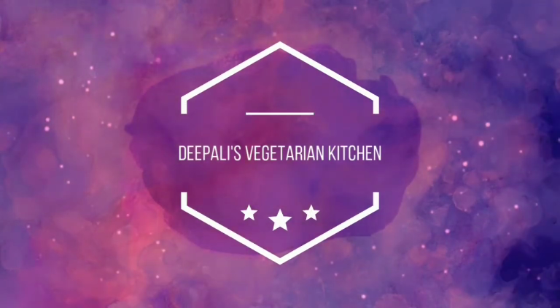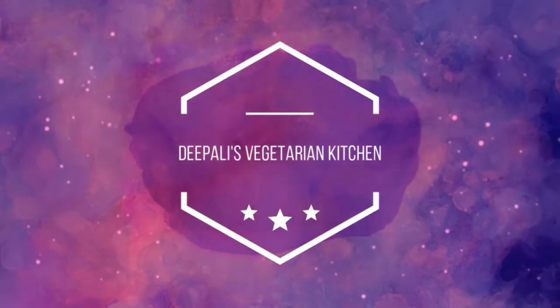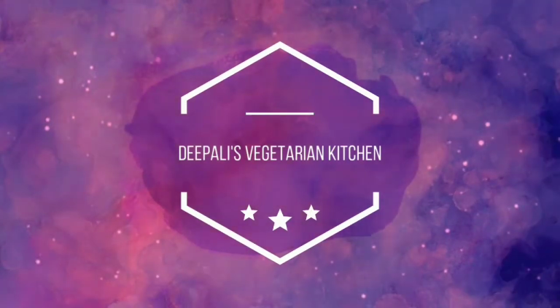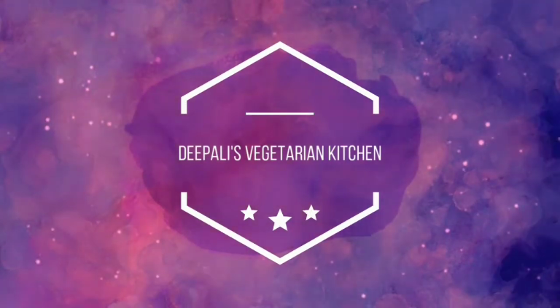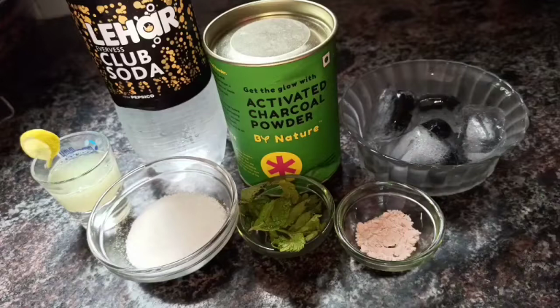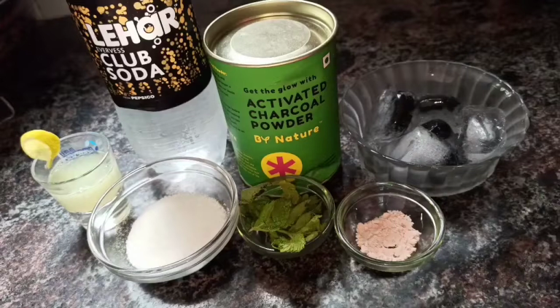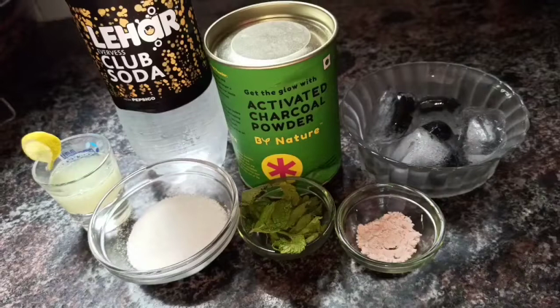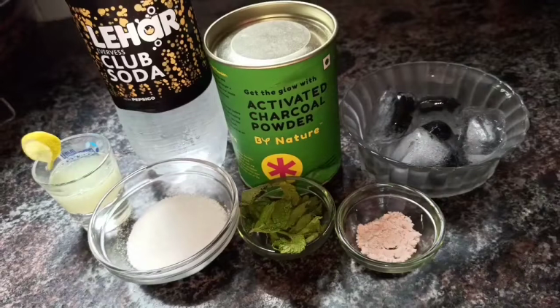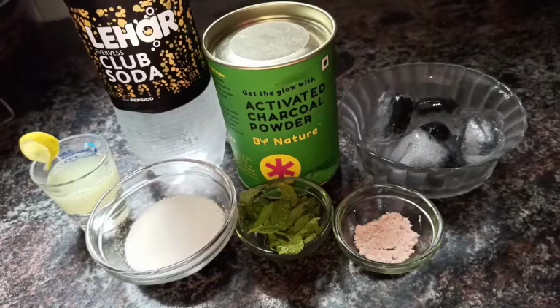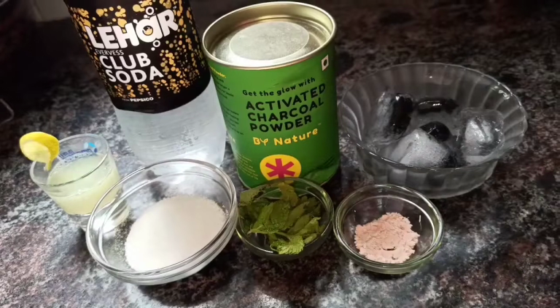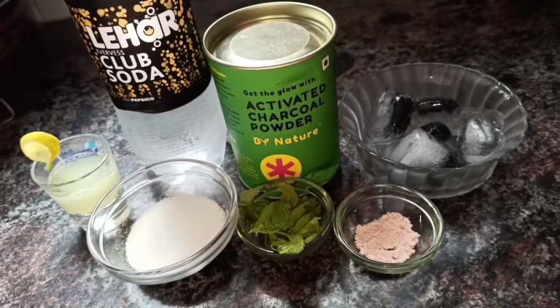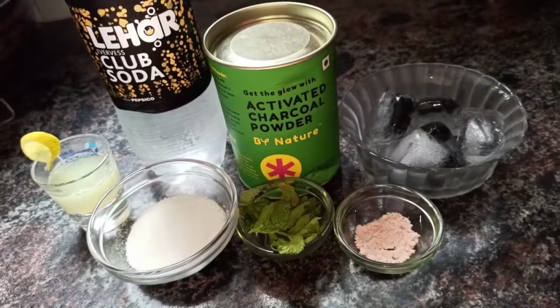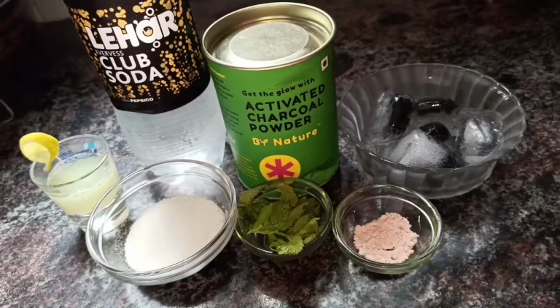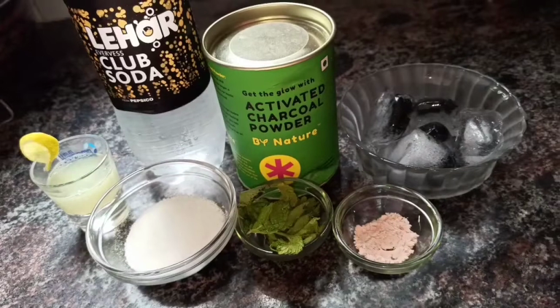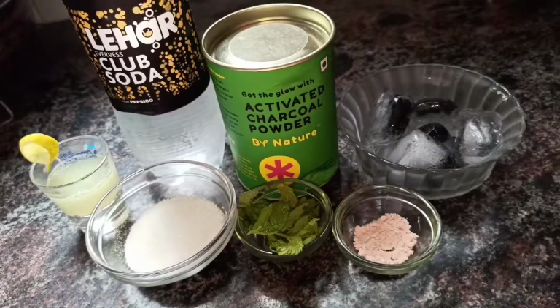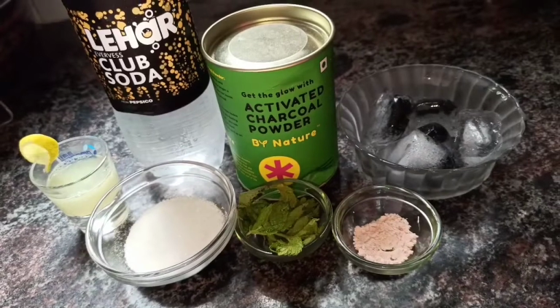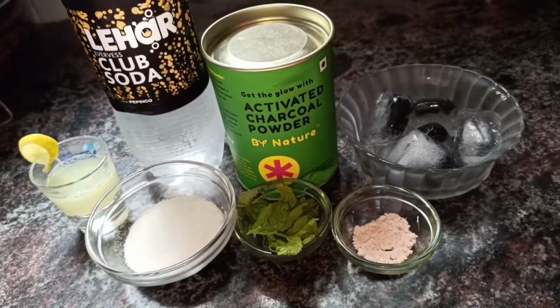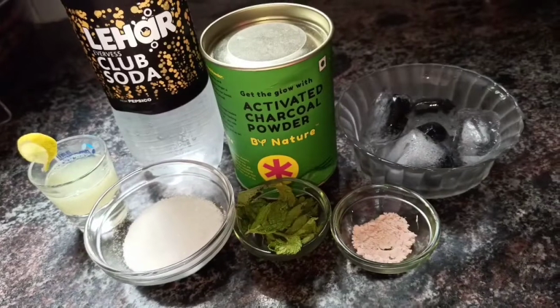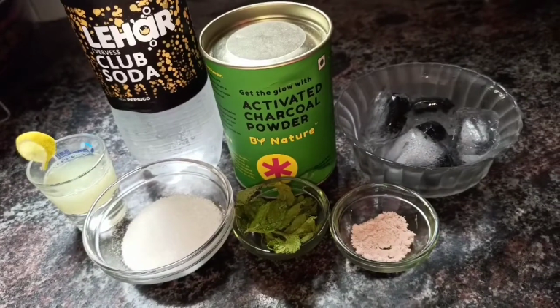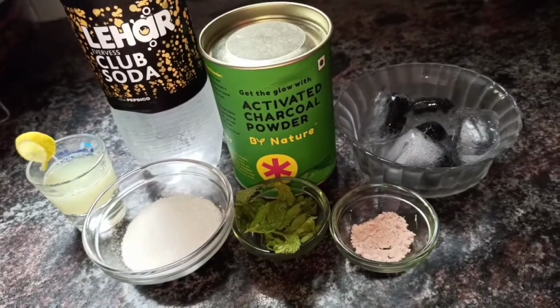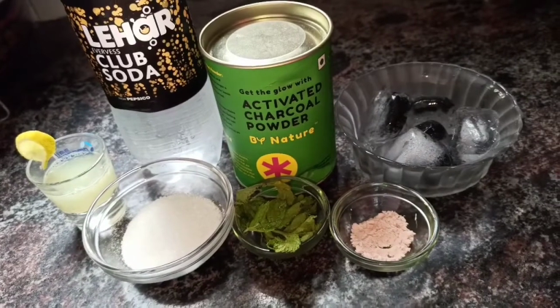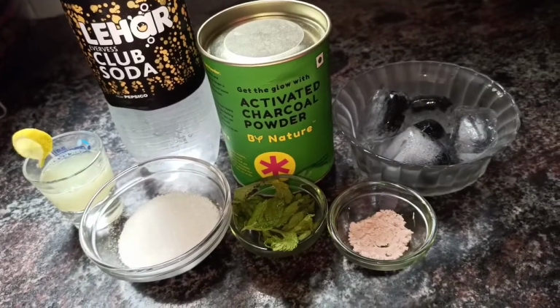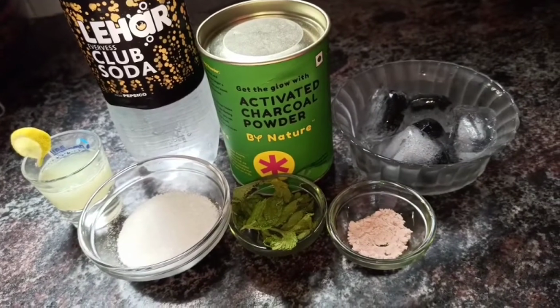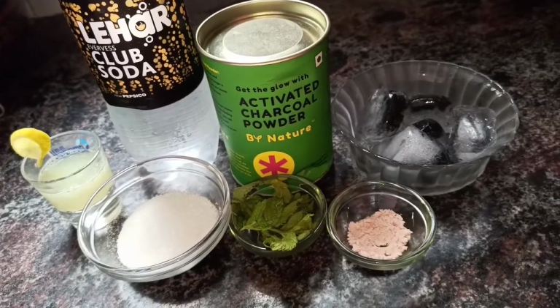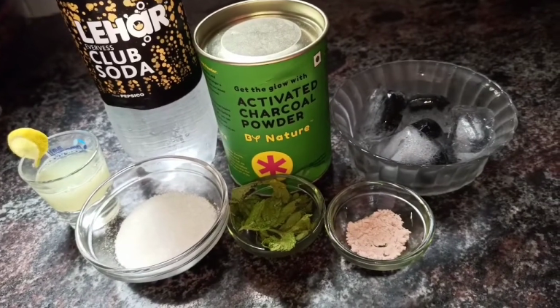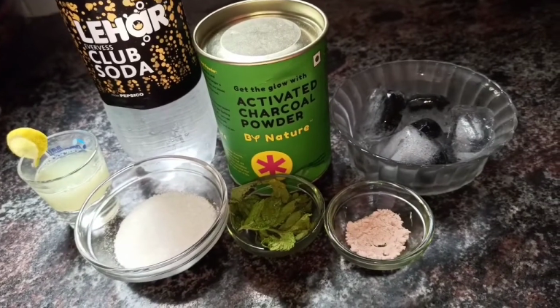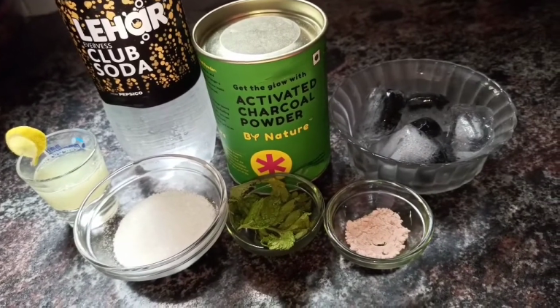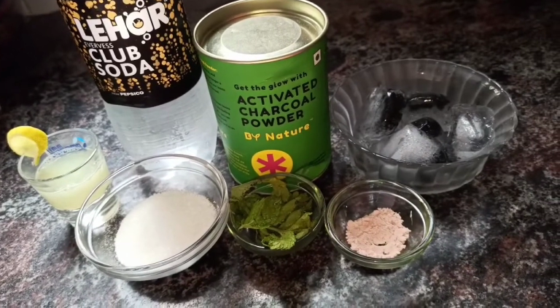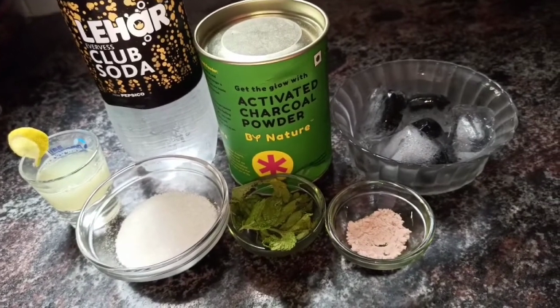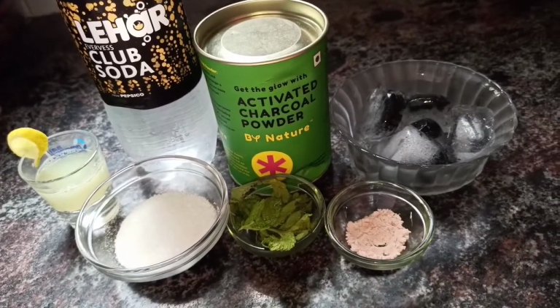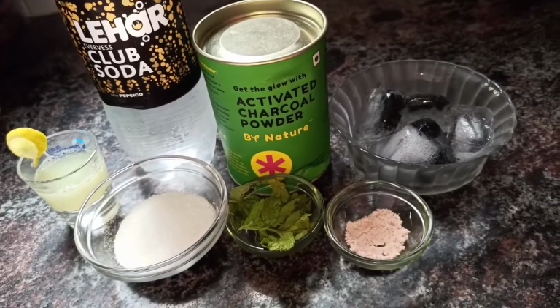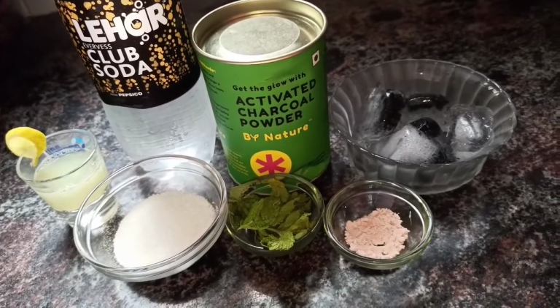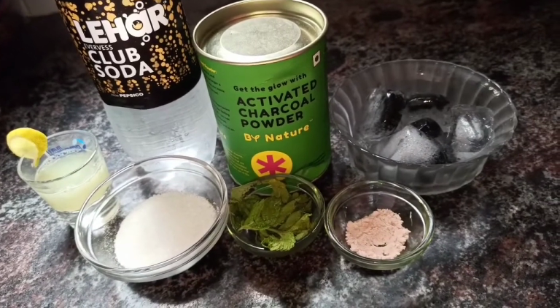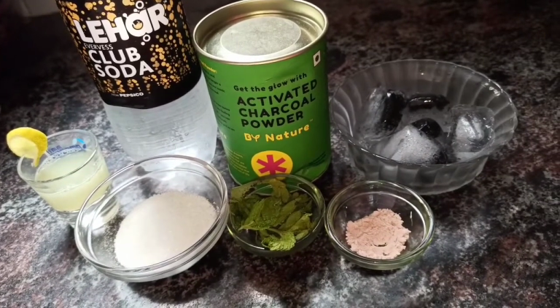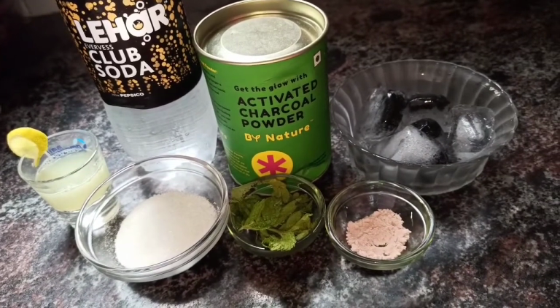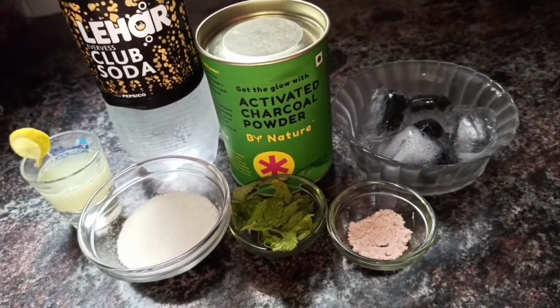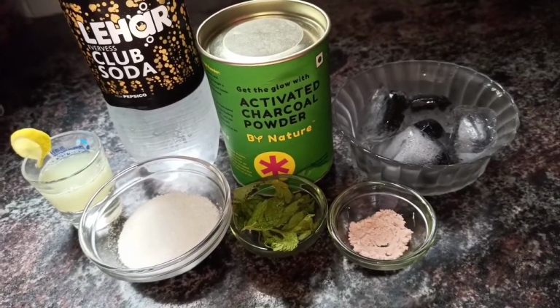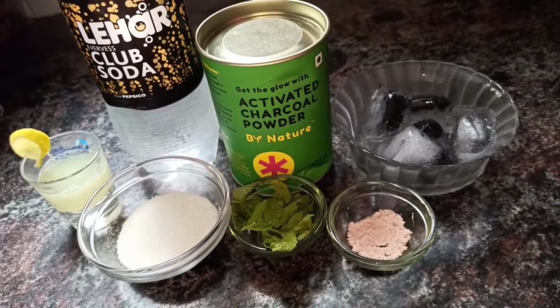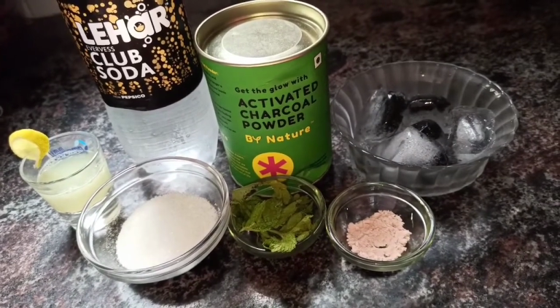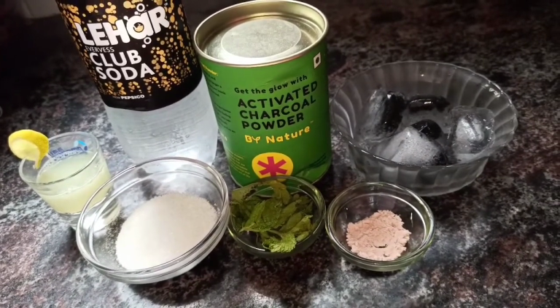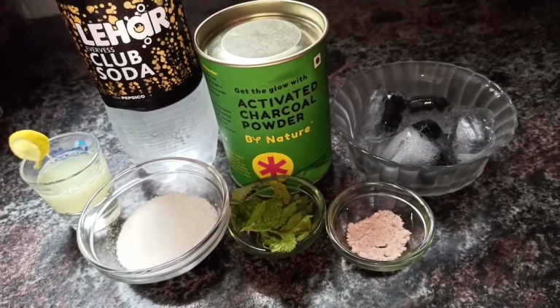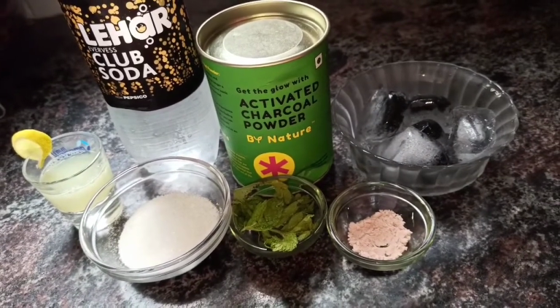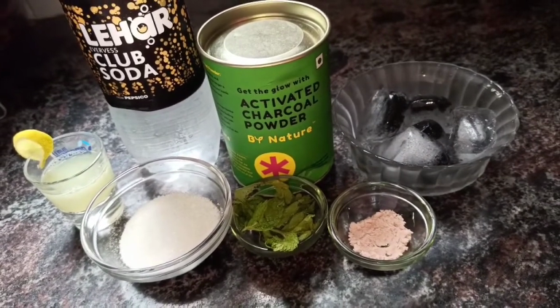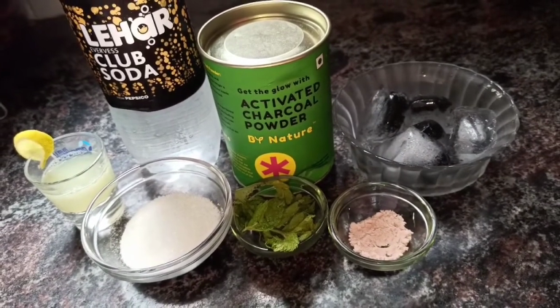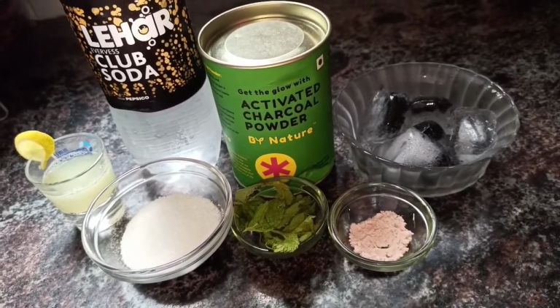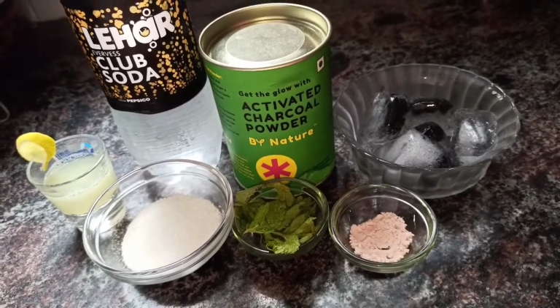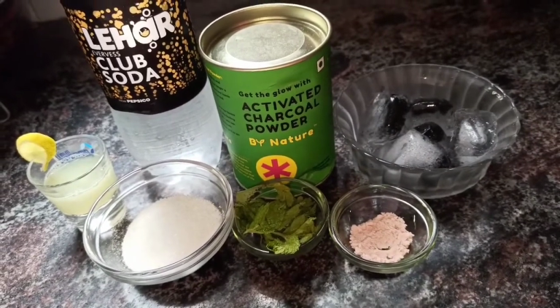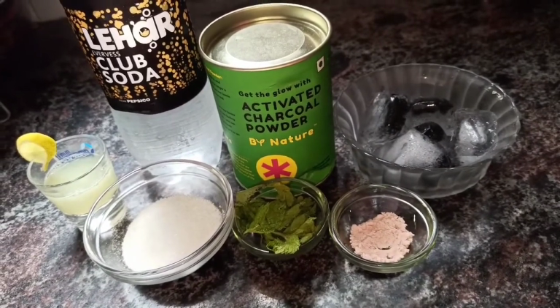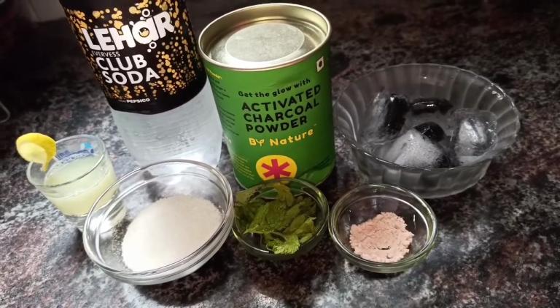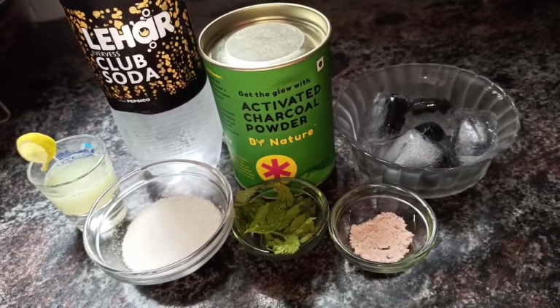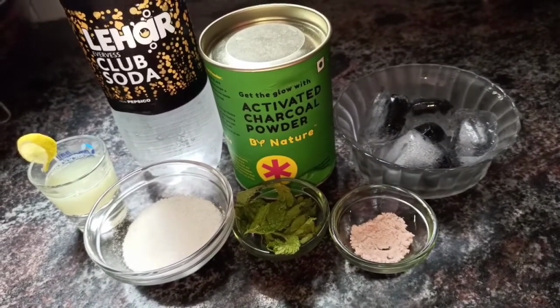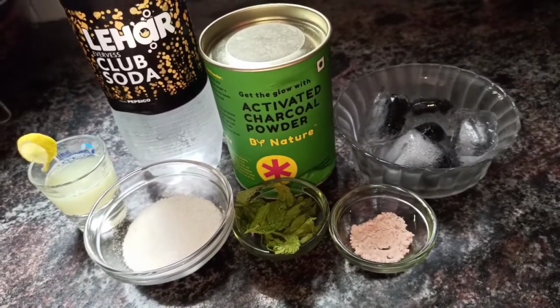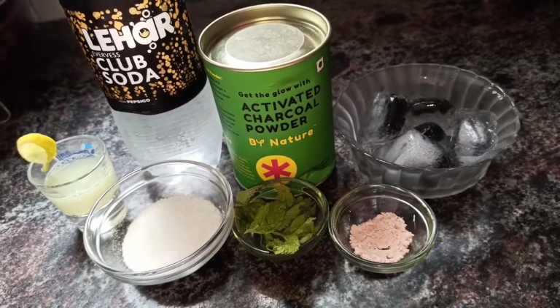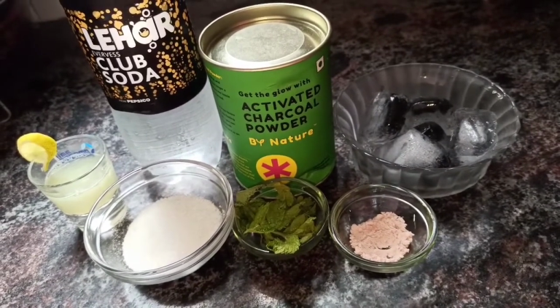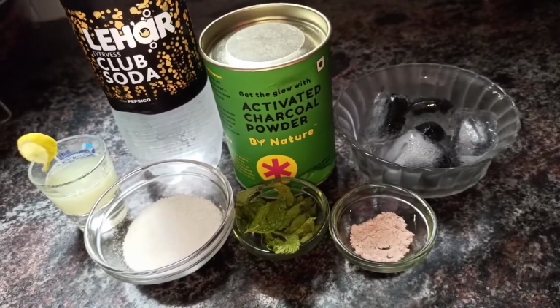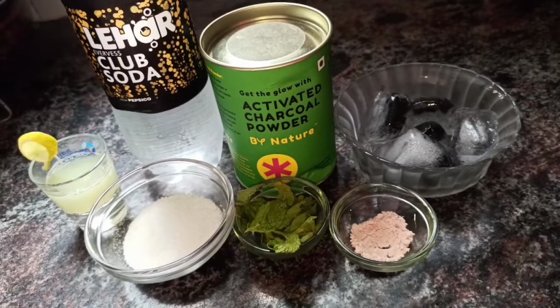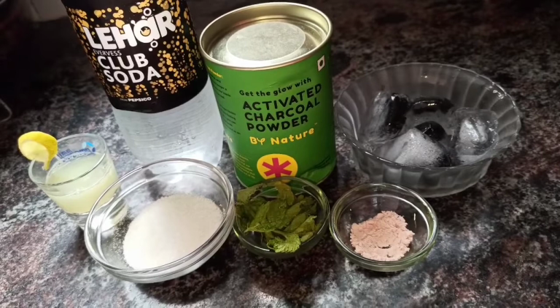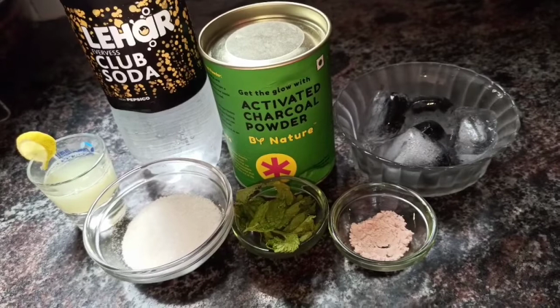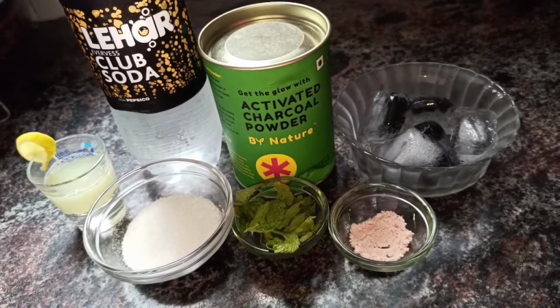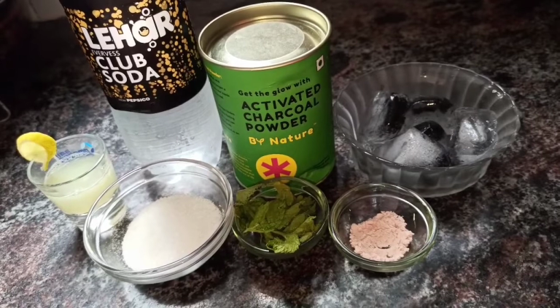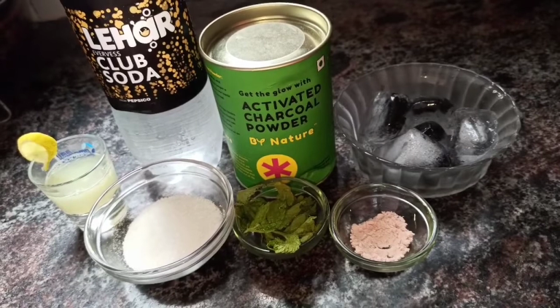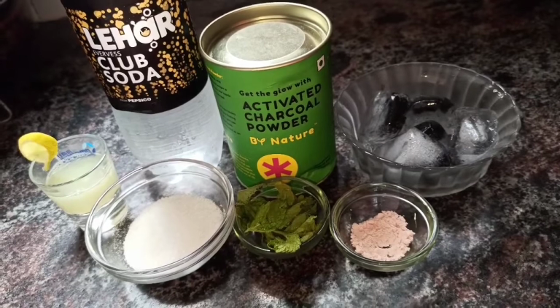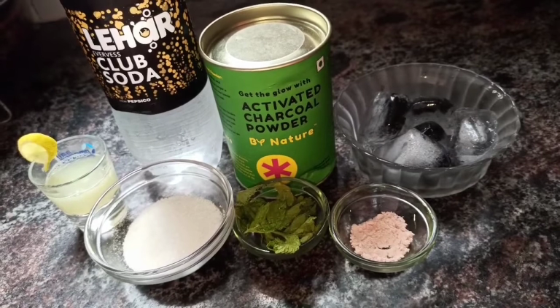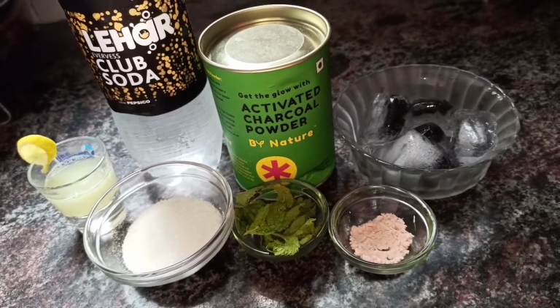Hey guys, I am Dipali and welcome to Dipali's Vegetarian Kitchen. Today we are making a 7-day 7-drink challenge.